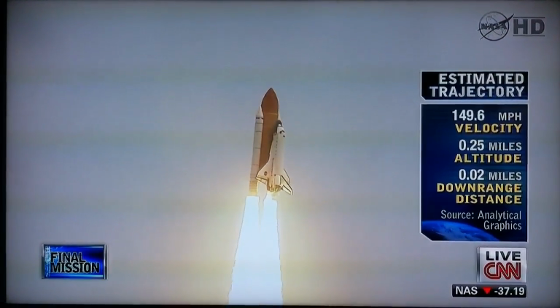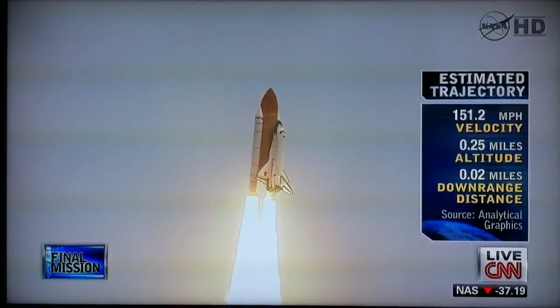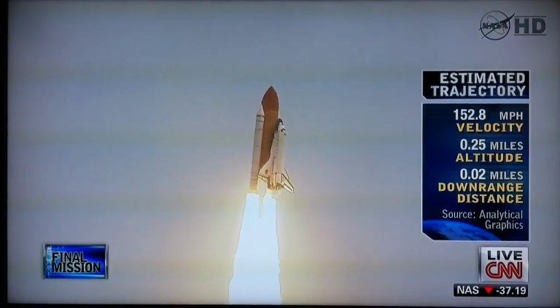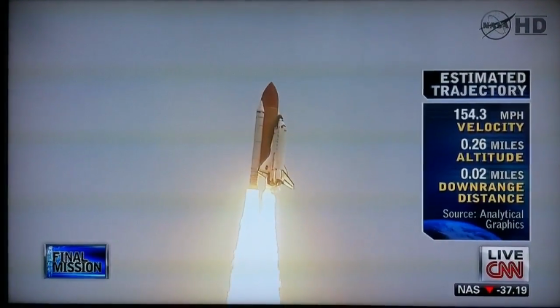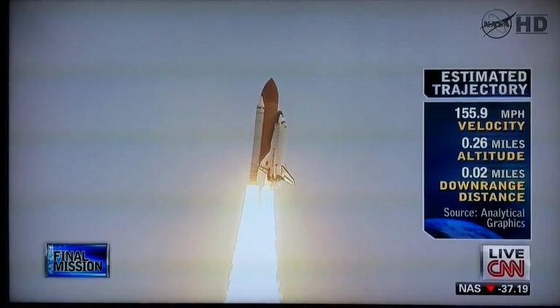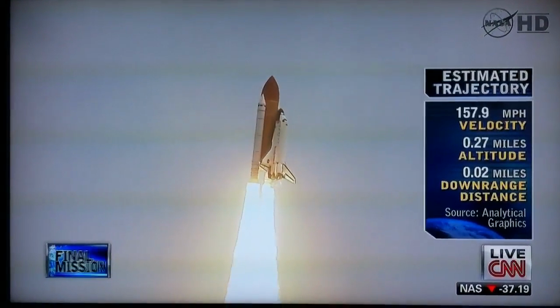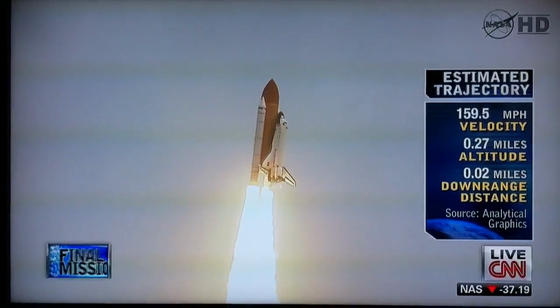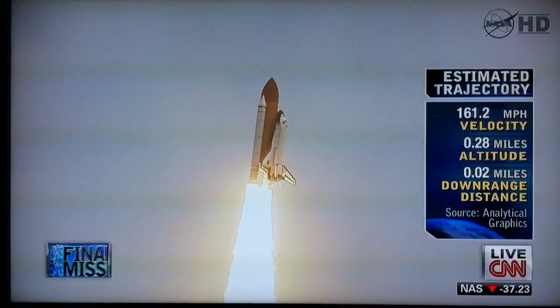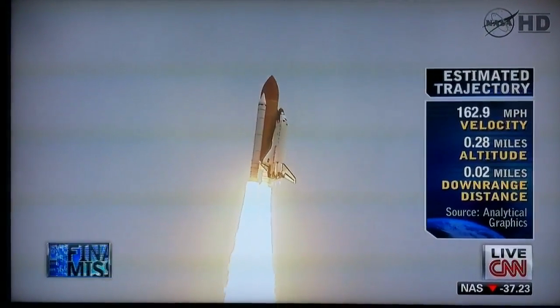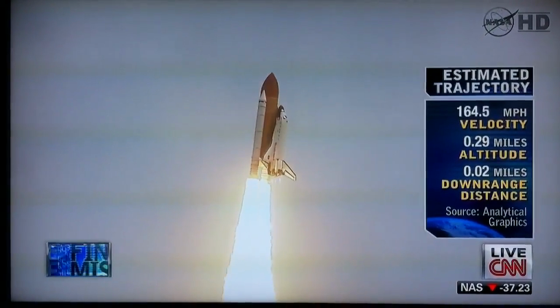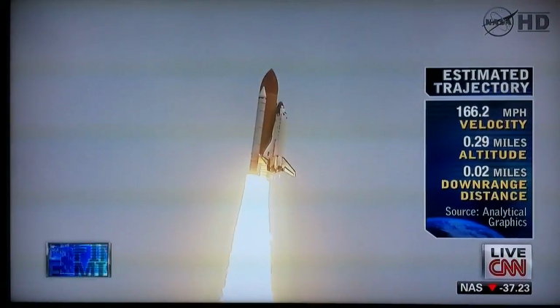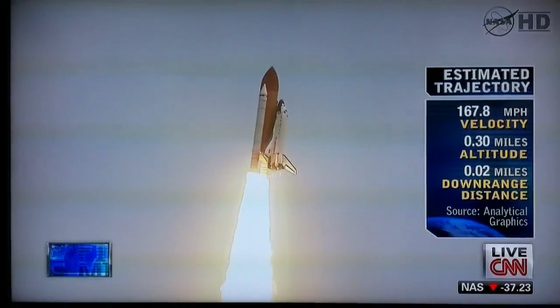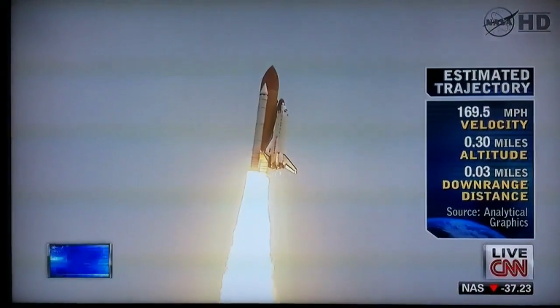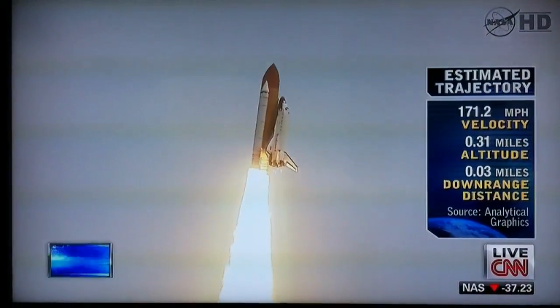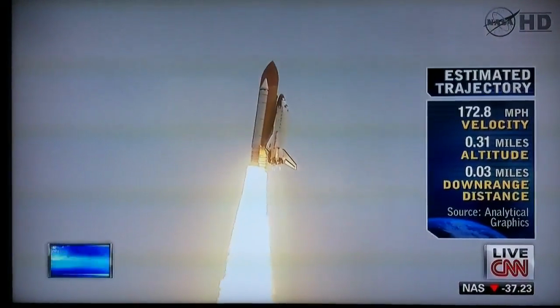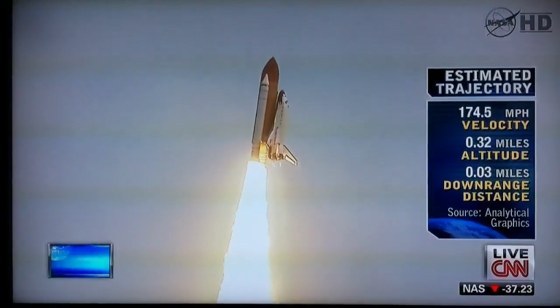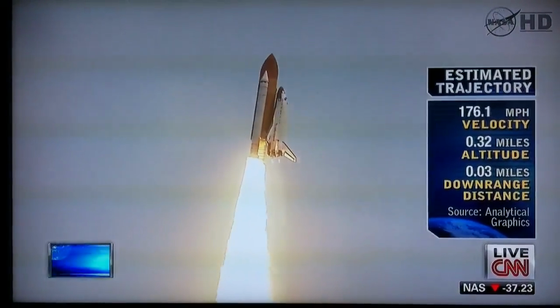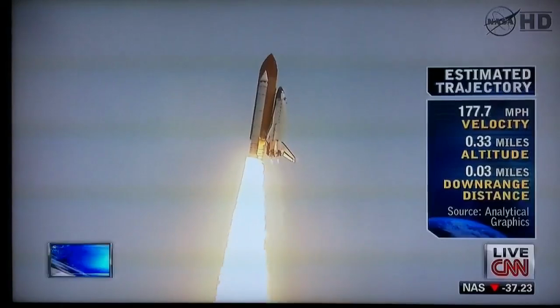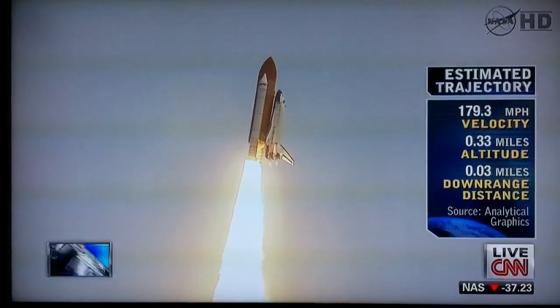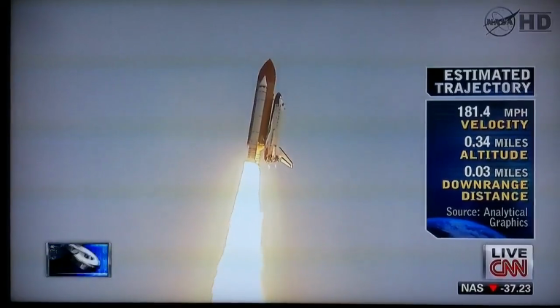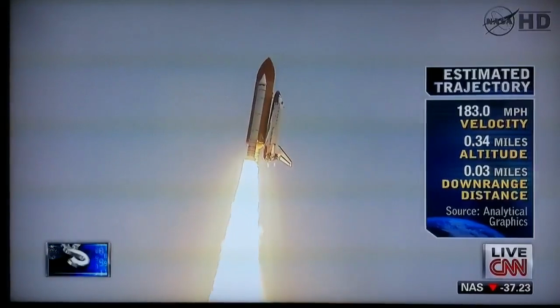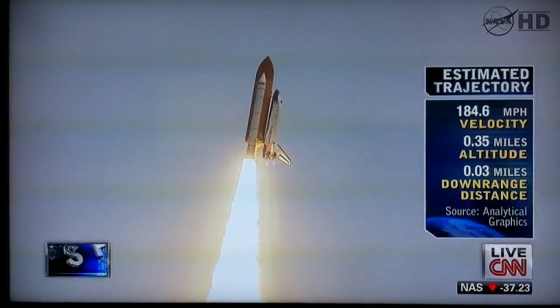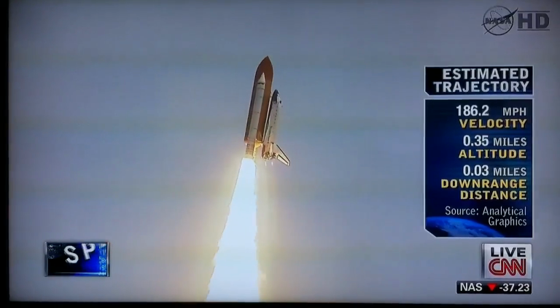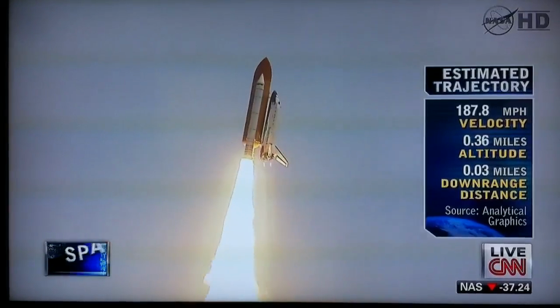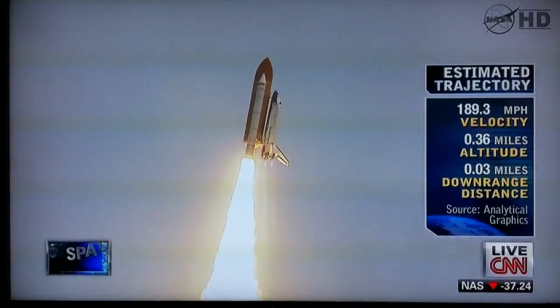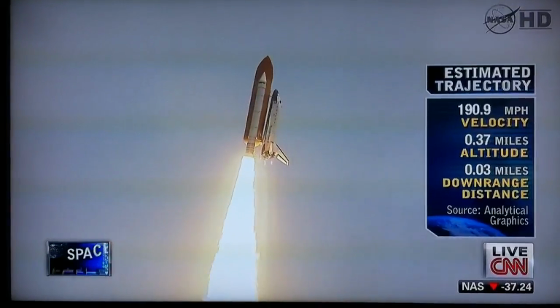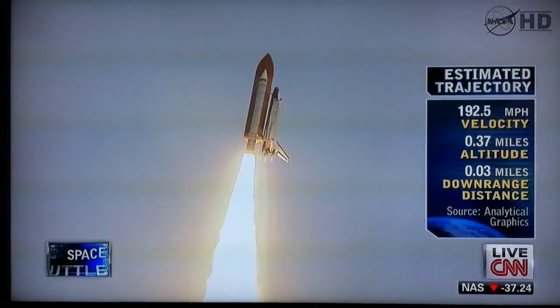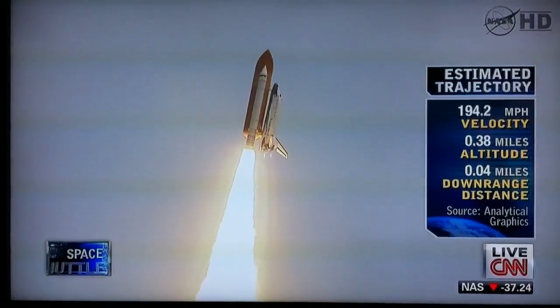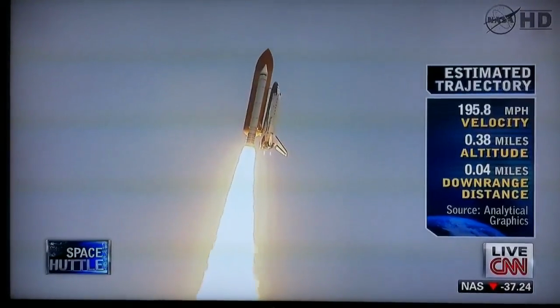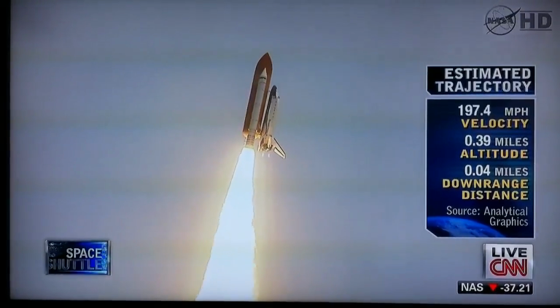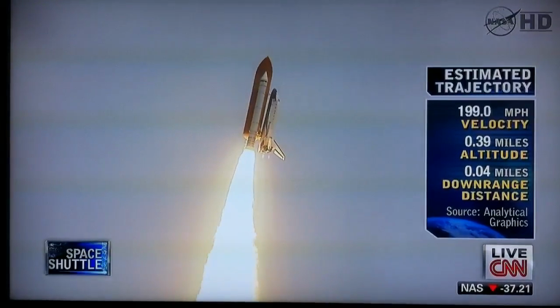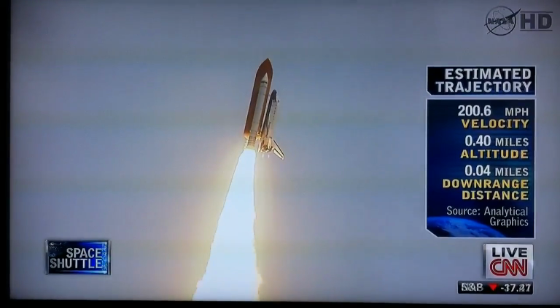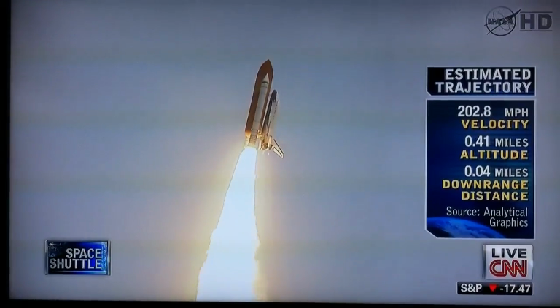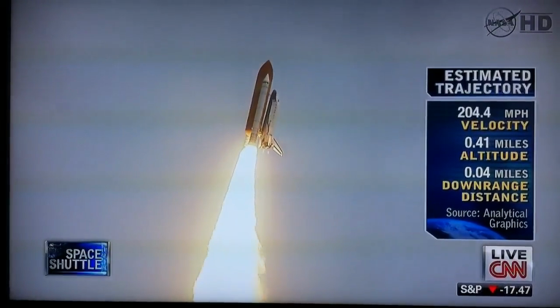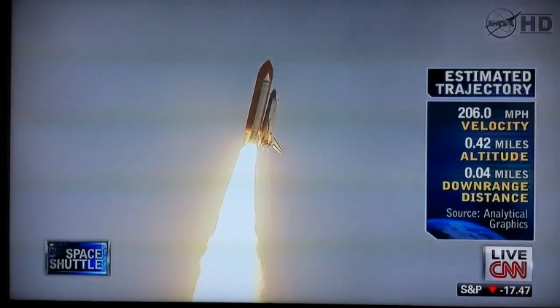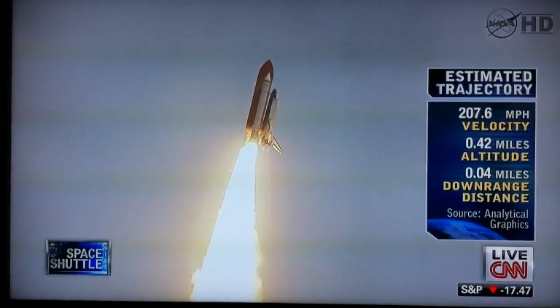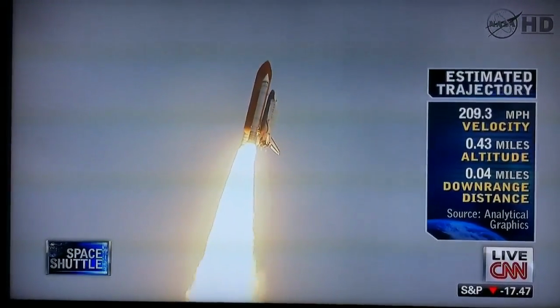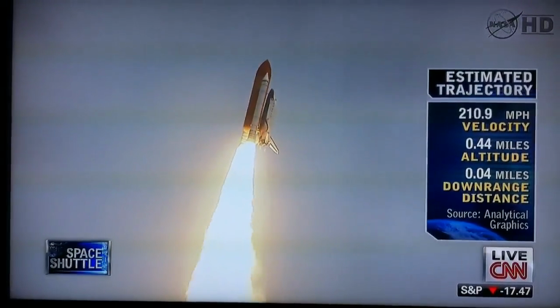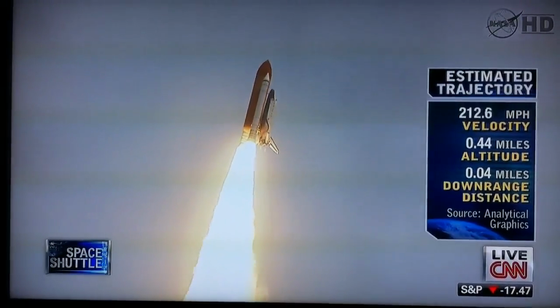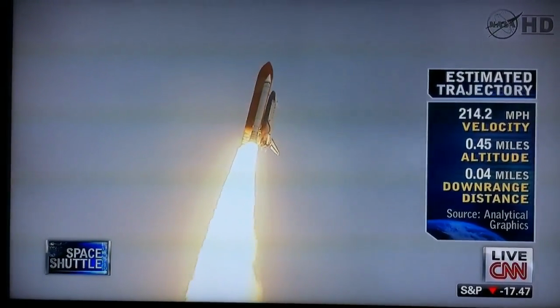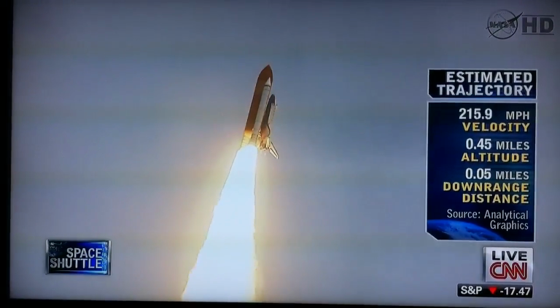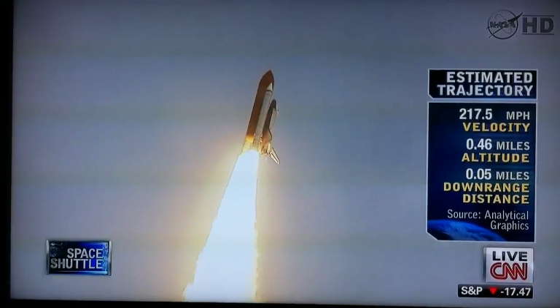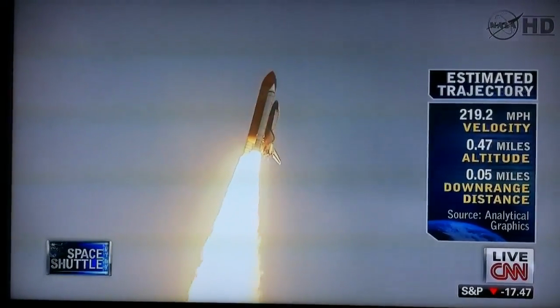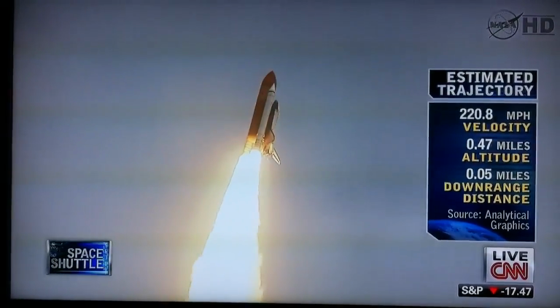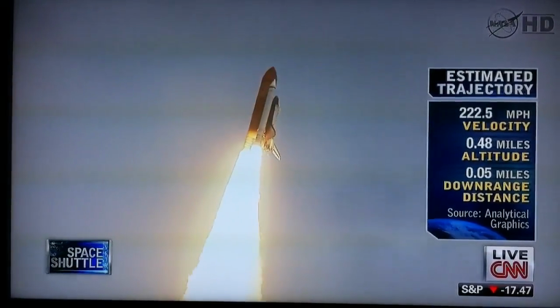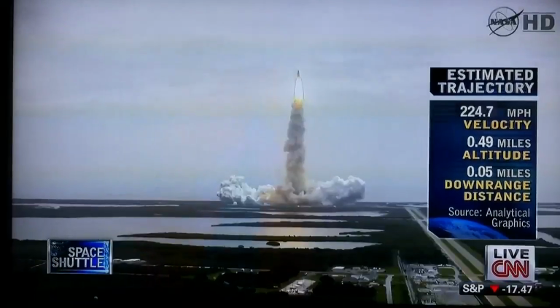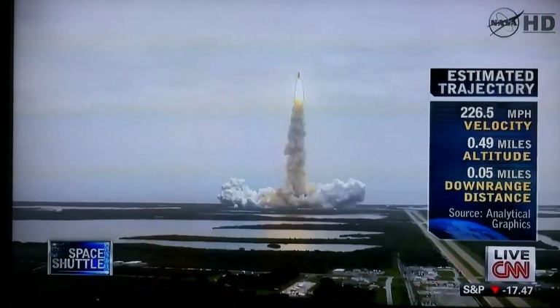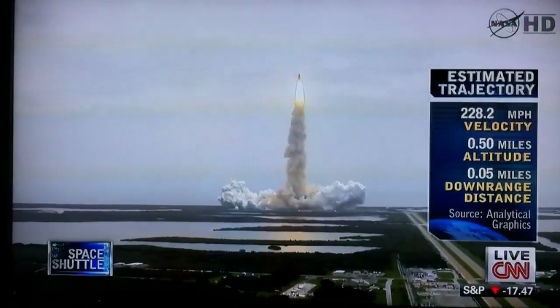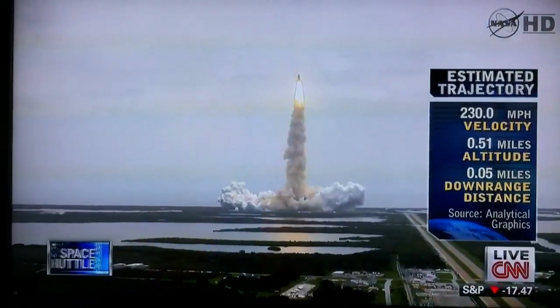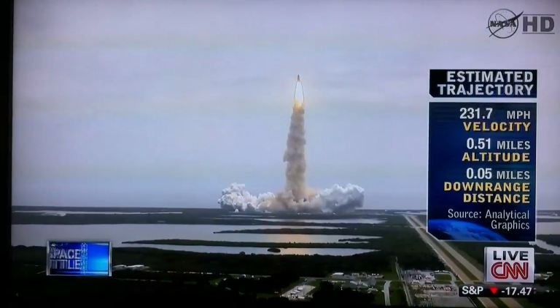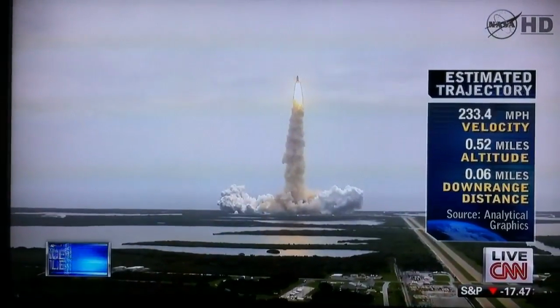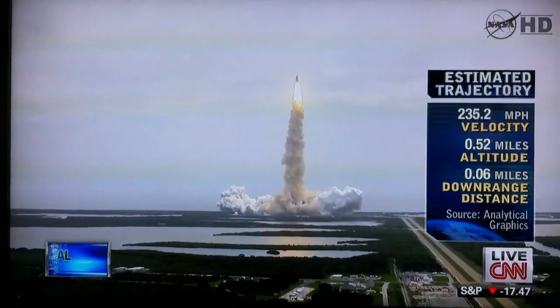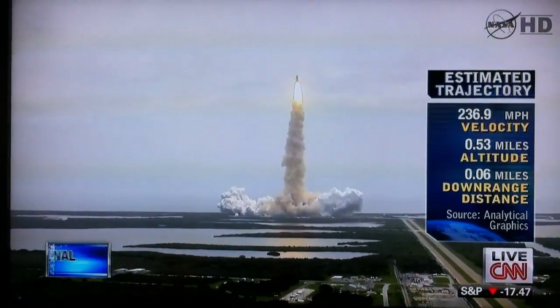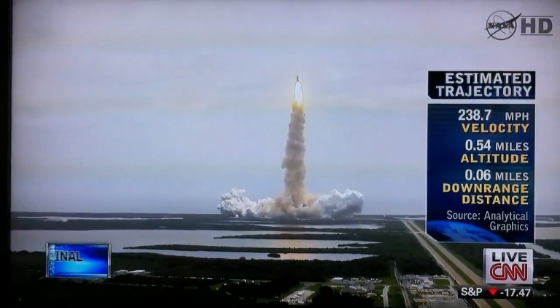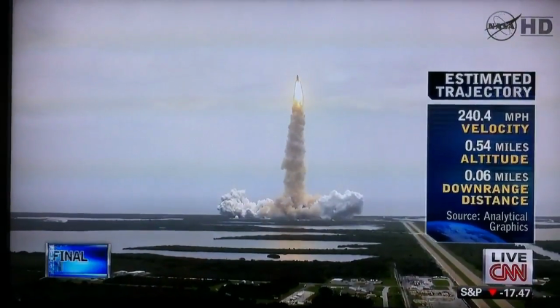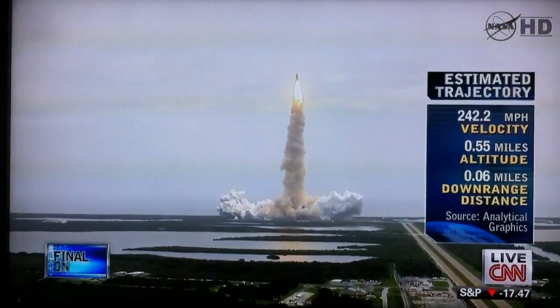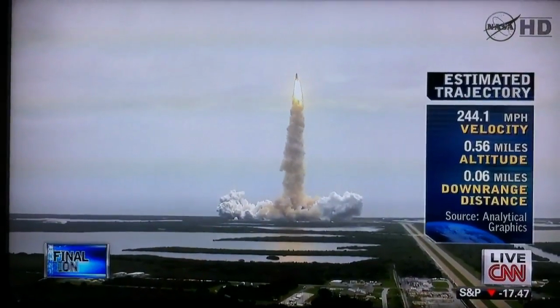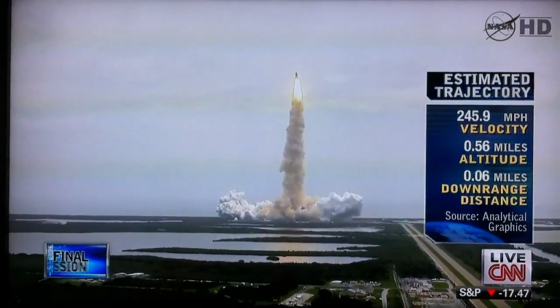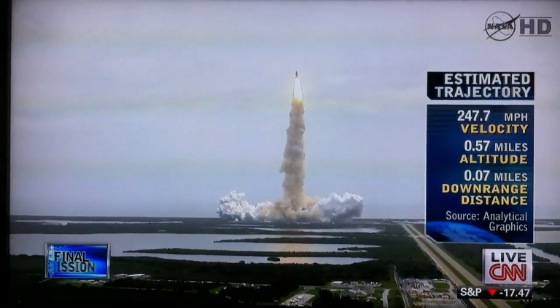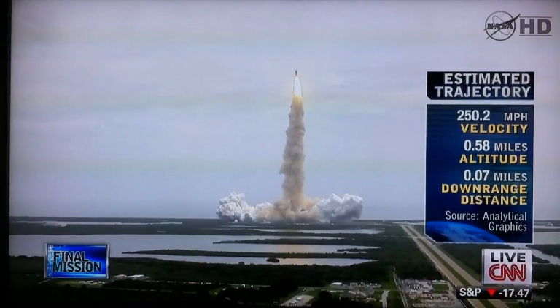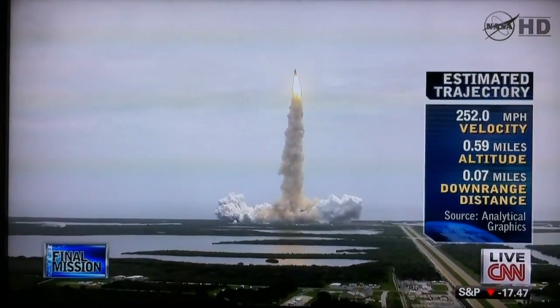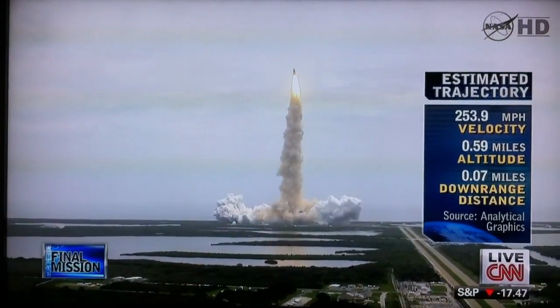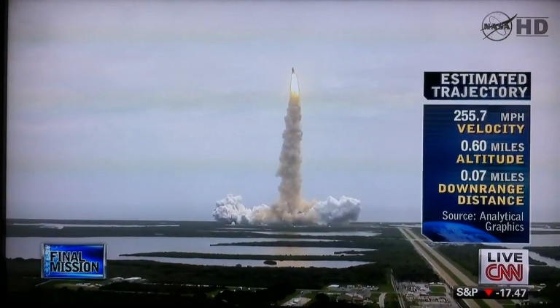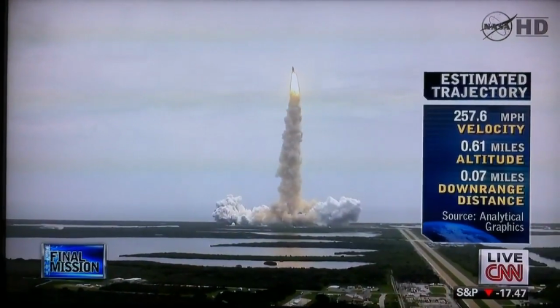Roger out, Houston. Roger out with Atlantis. Houston now controlling the flight of Atlantis.